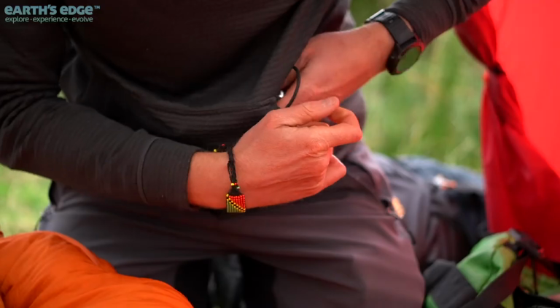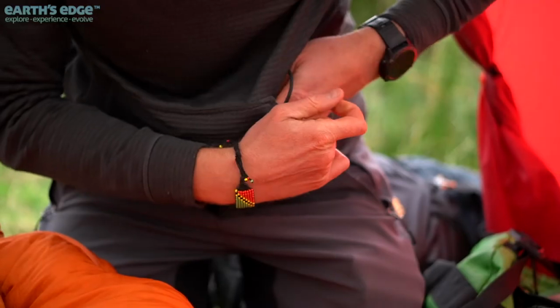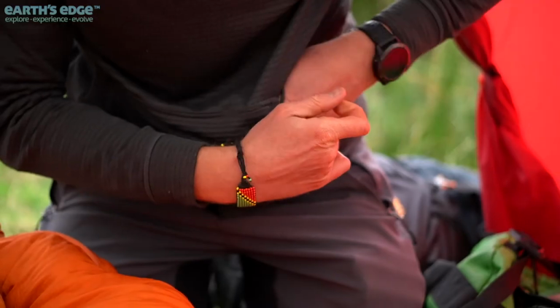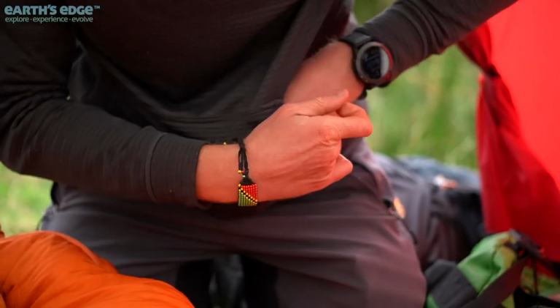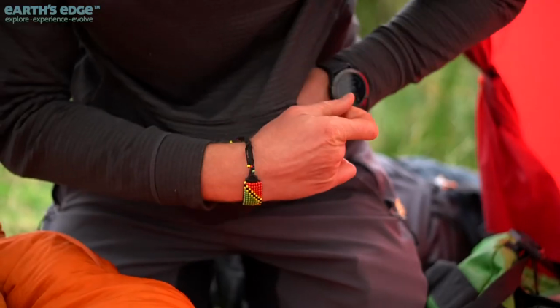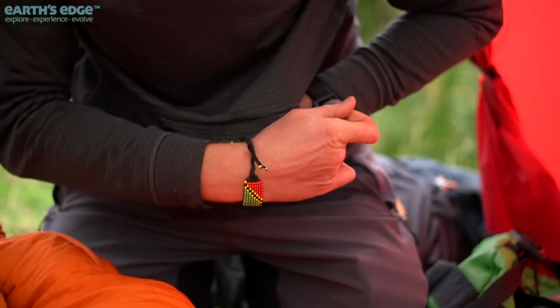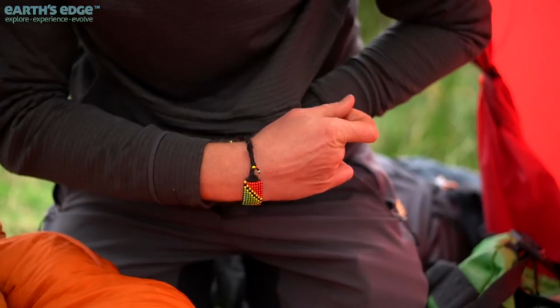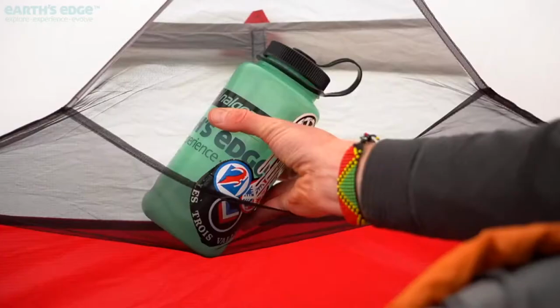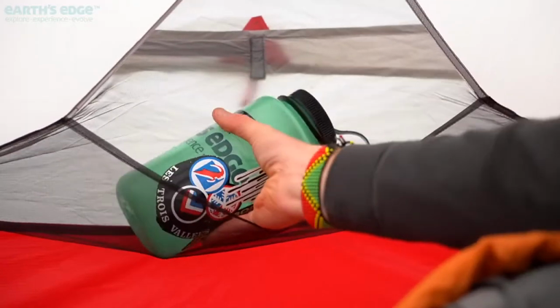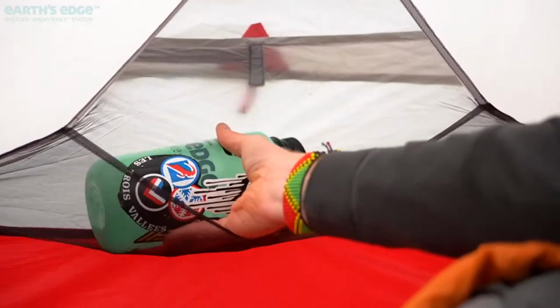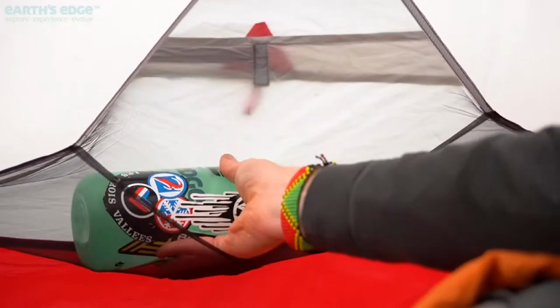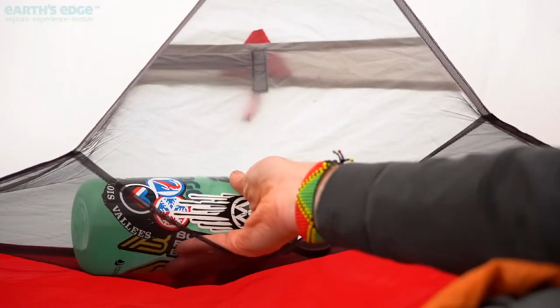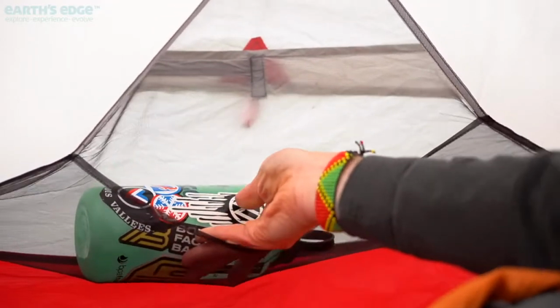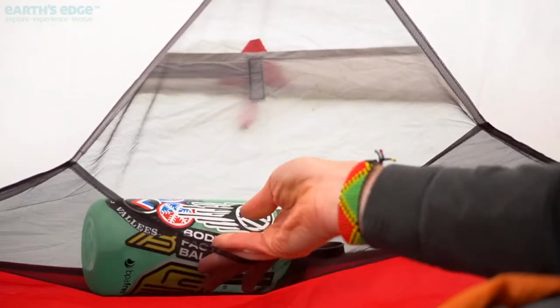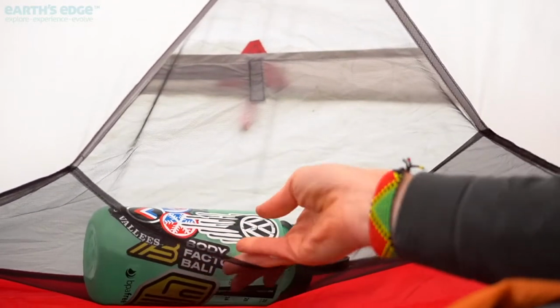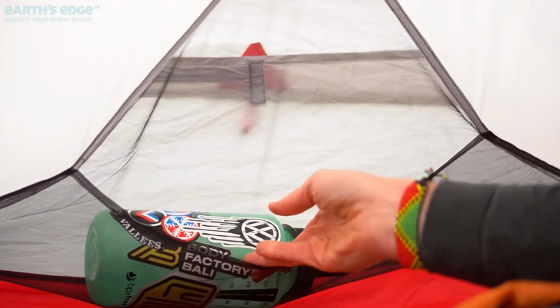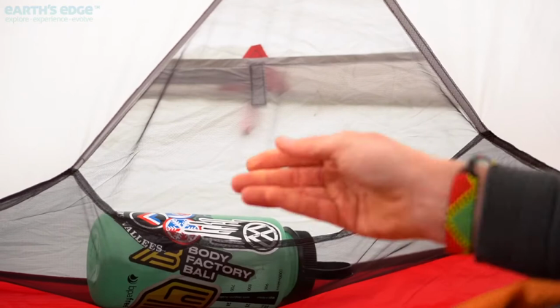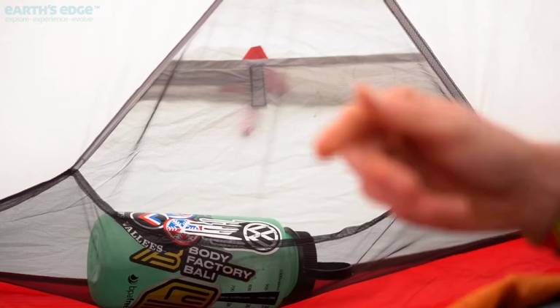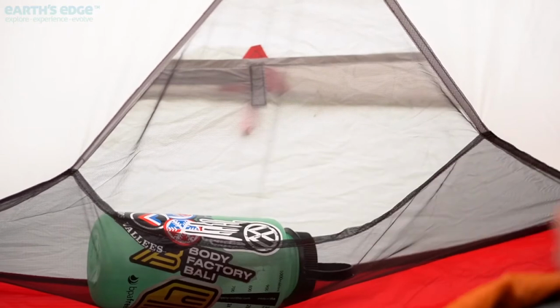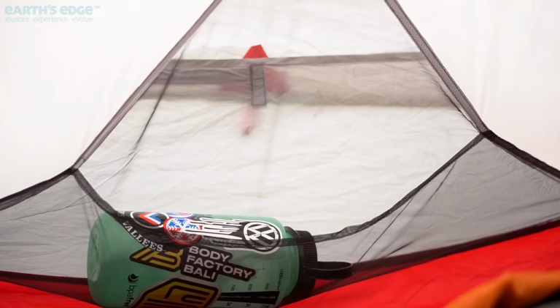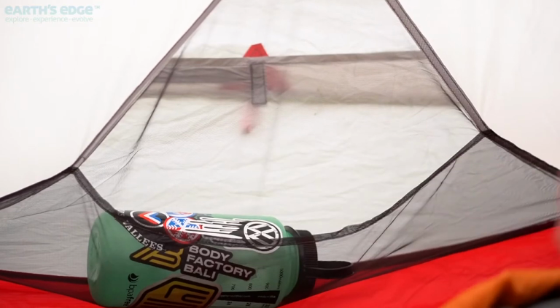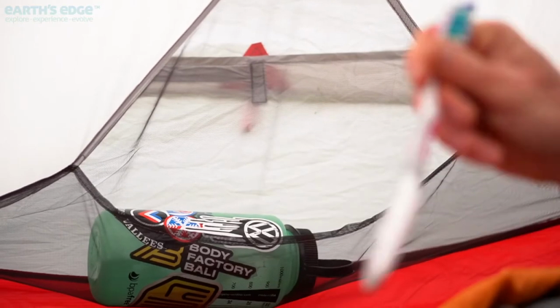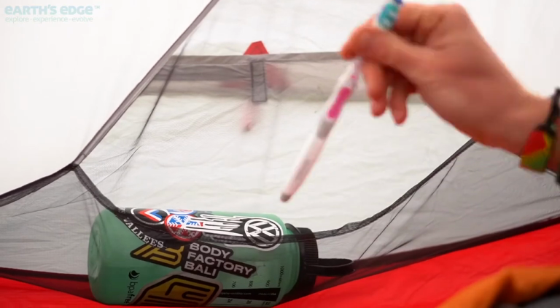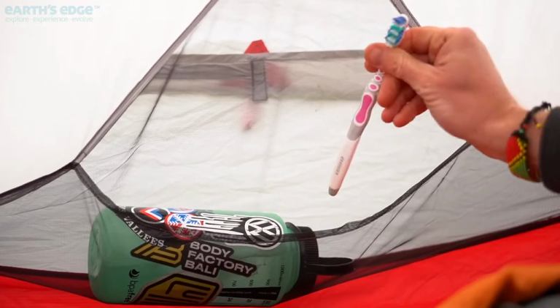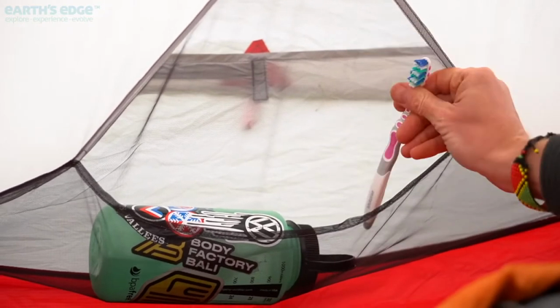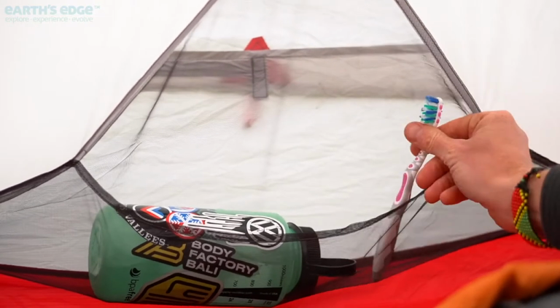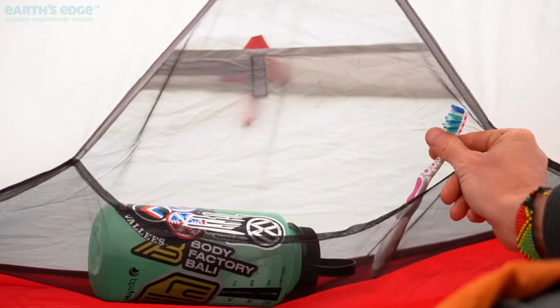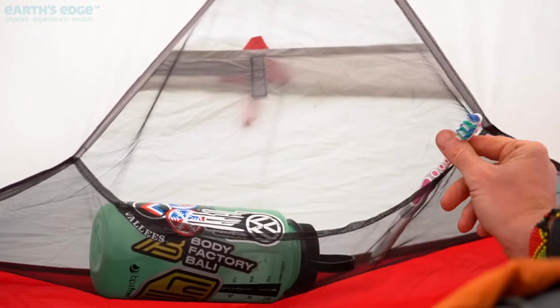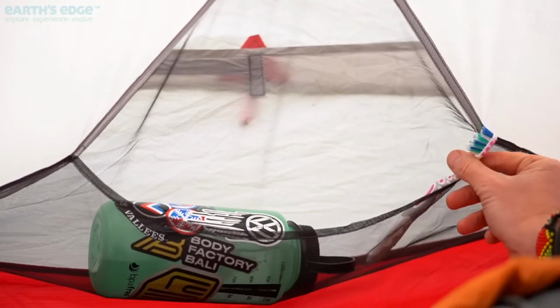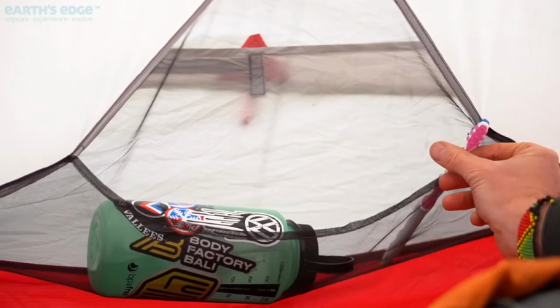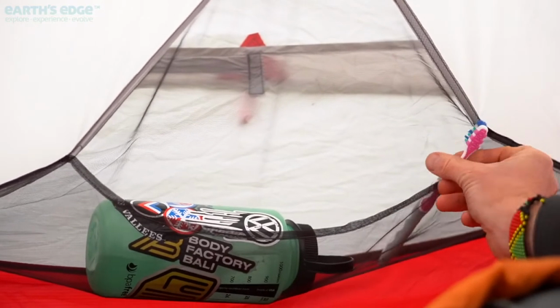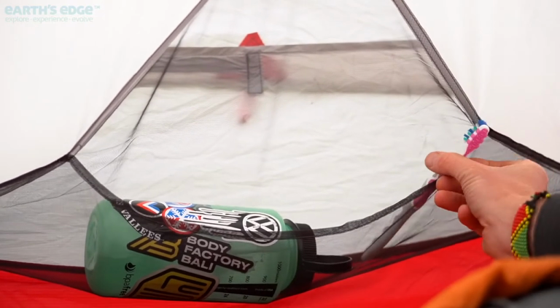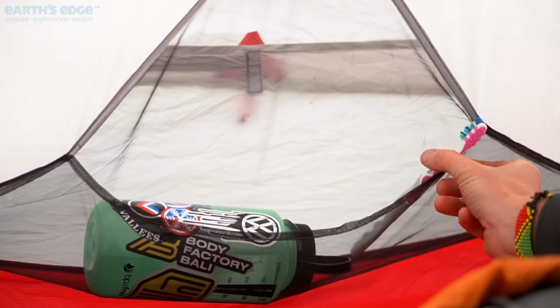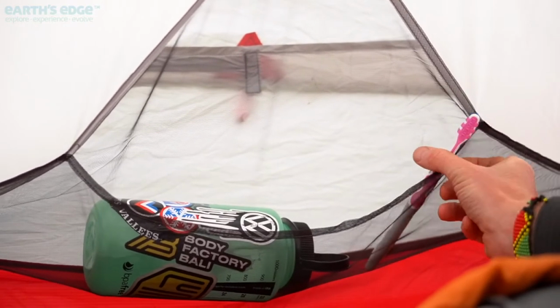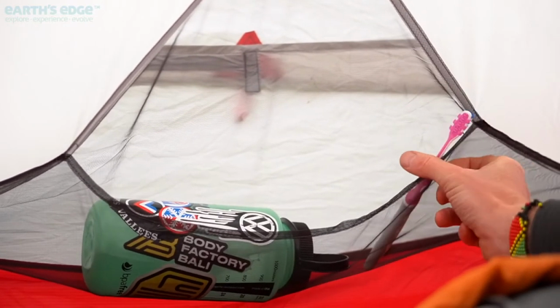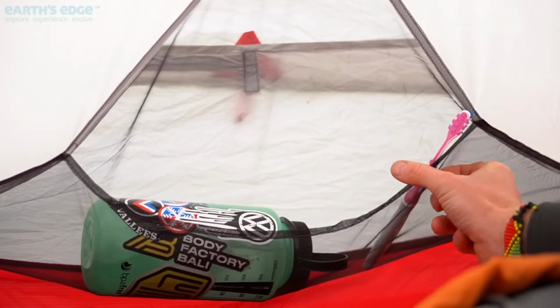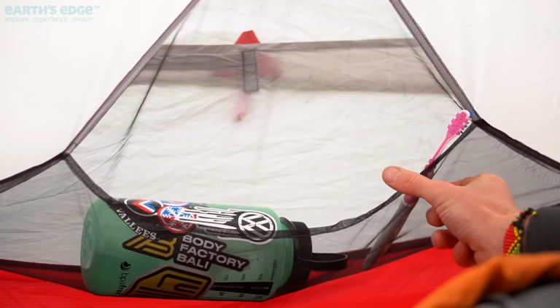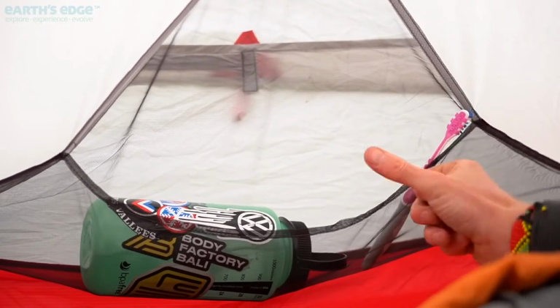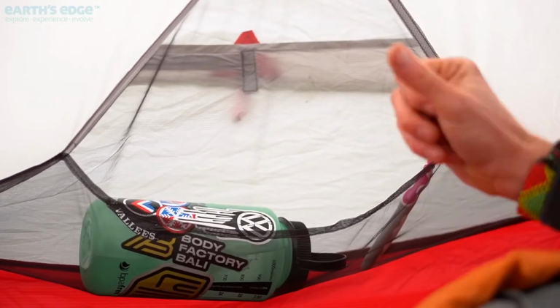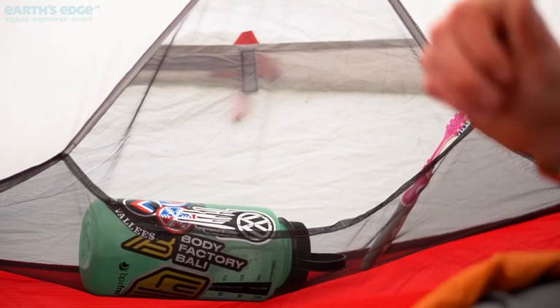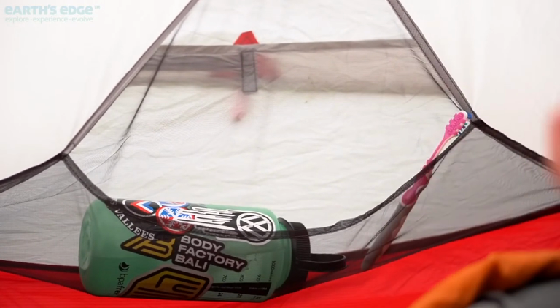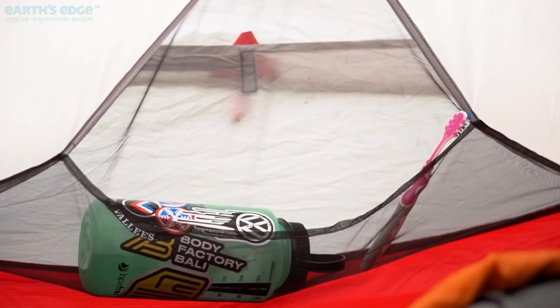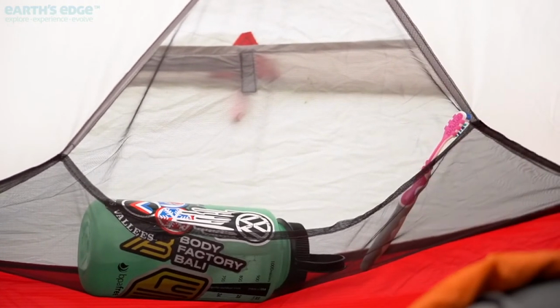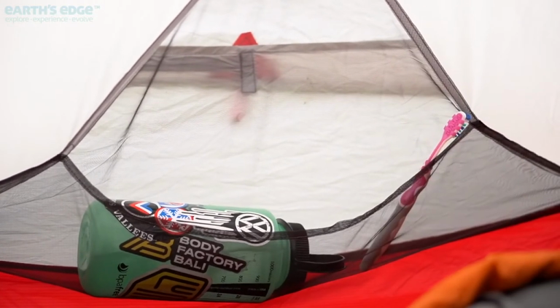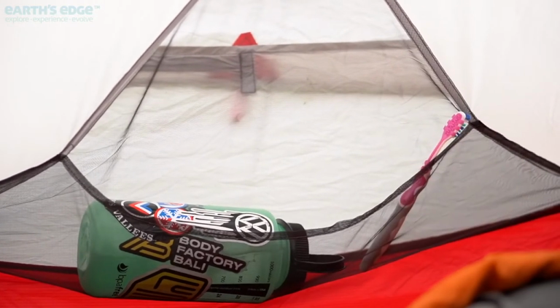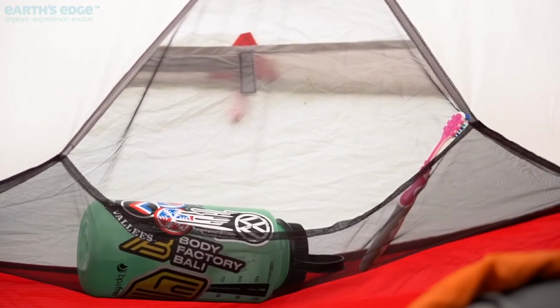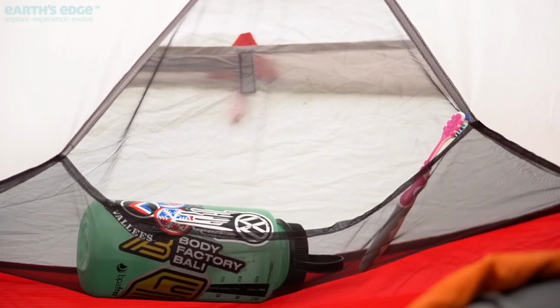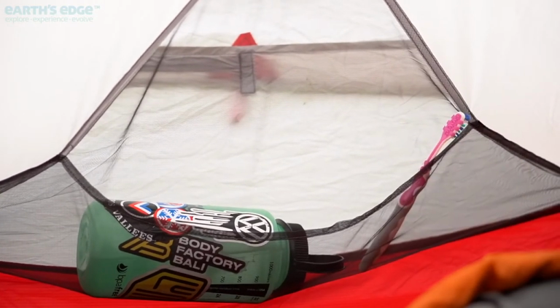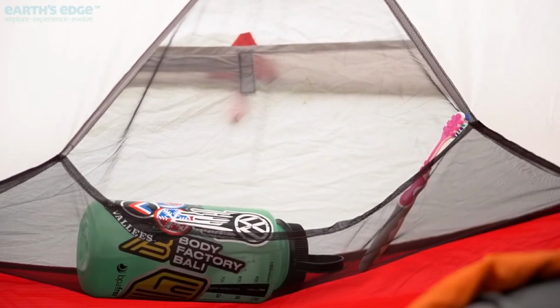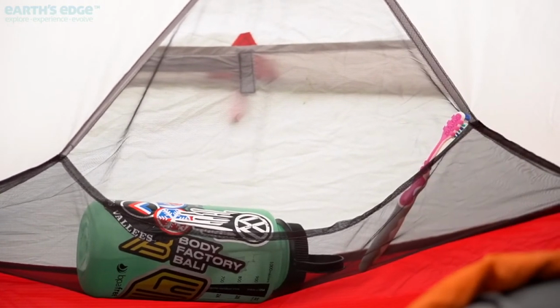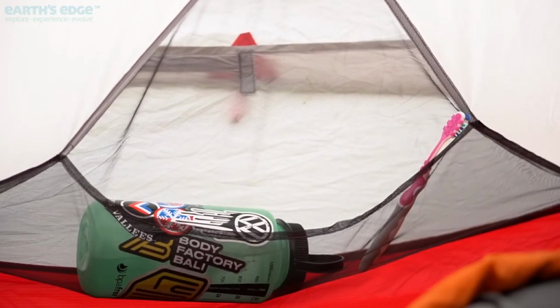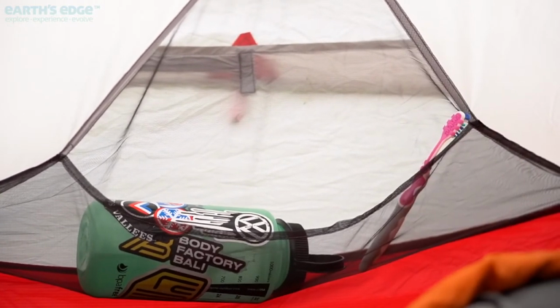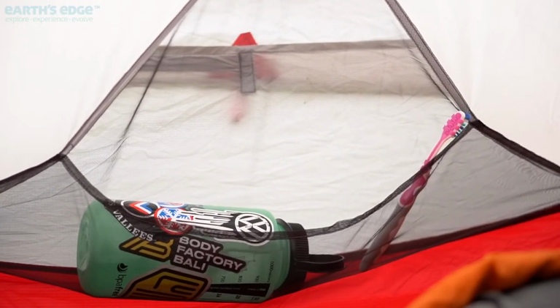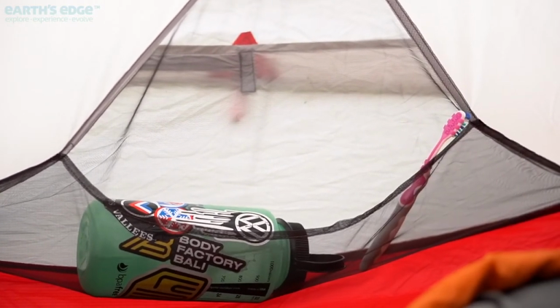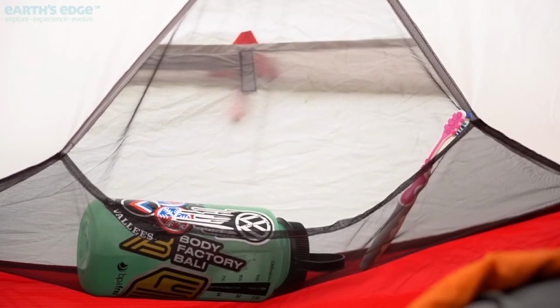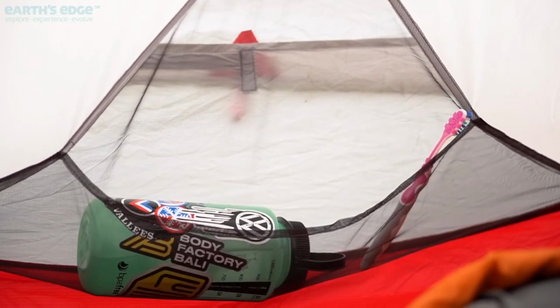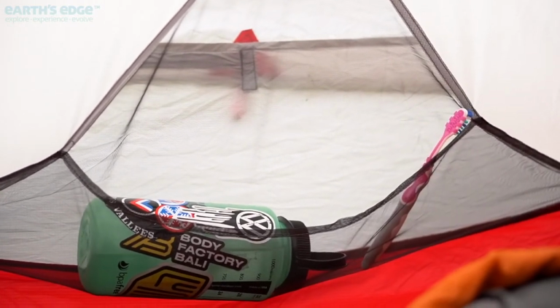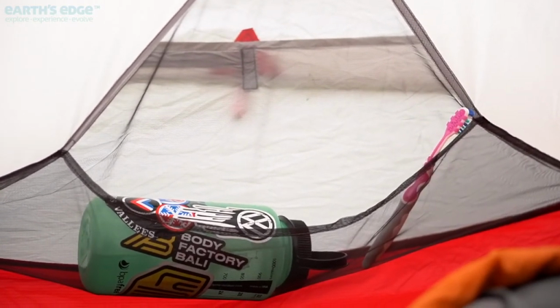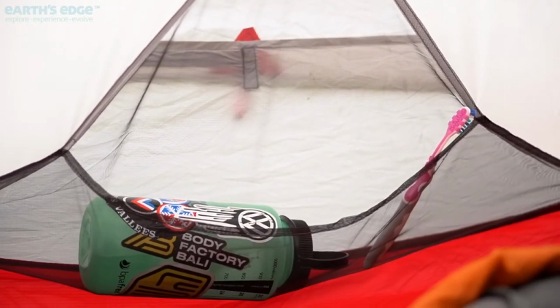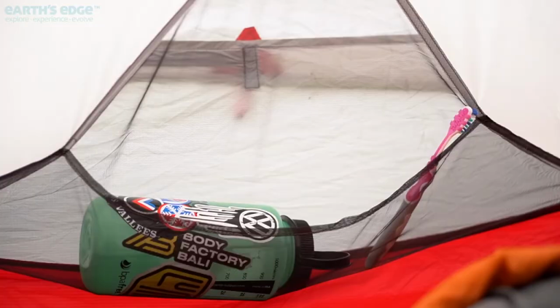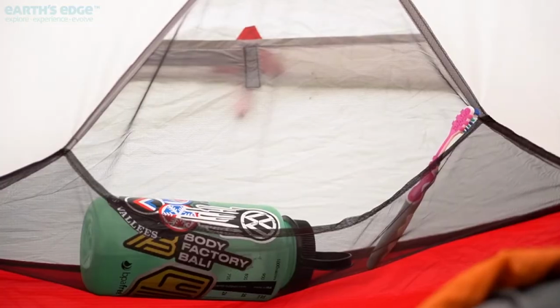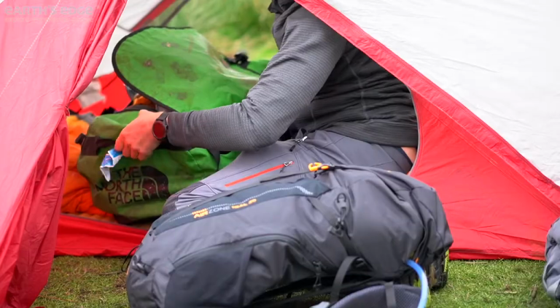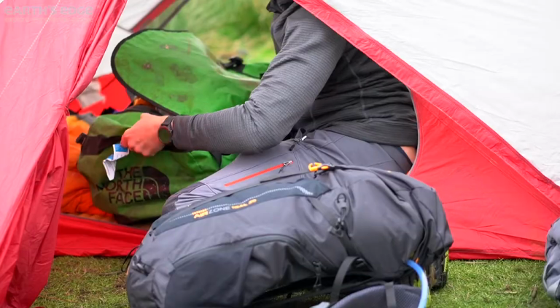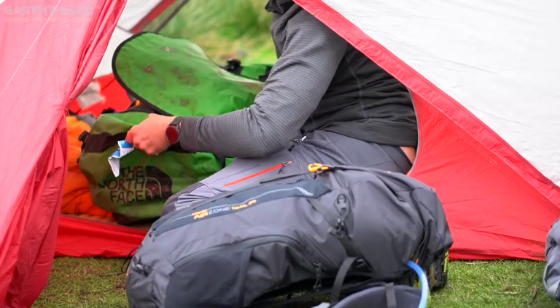Your tent will have easy access pockets. Put items you're going to need during the night in them to save you time and hassle trying to find them in the dark.